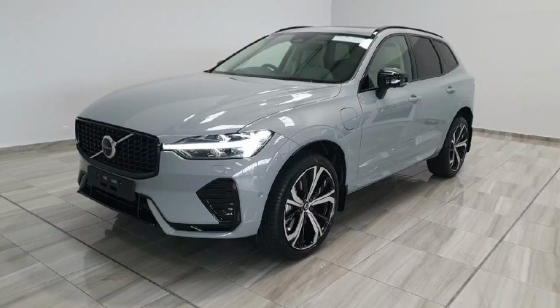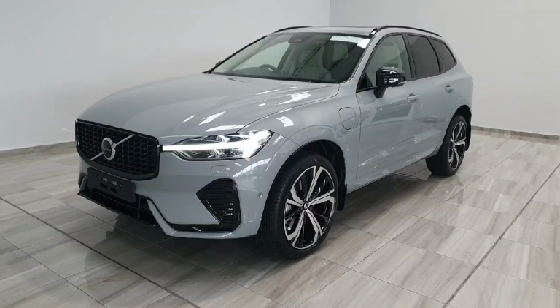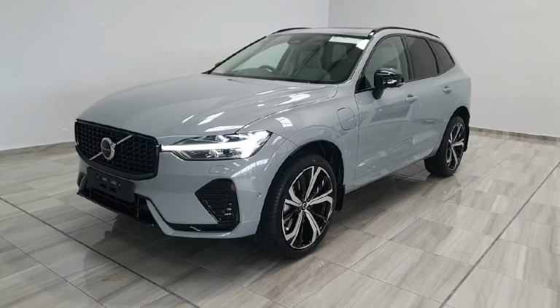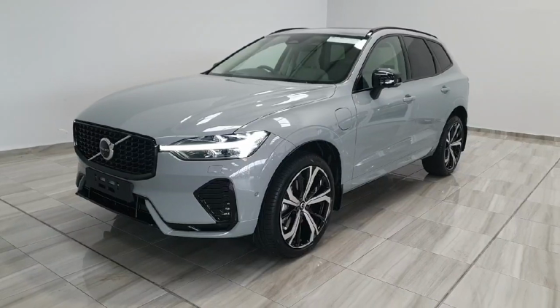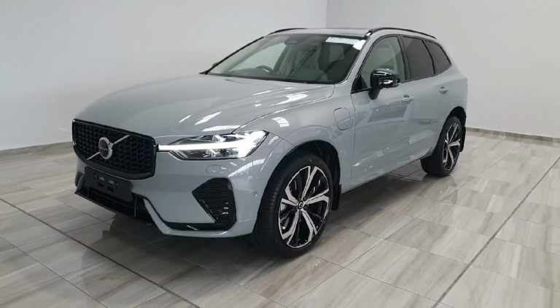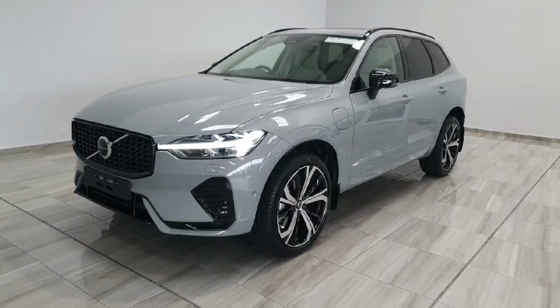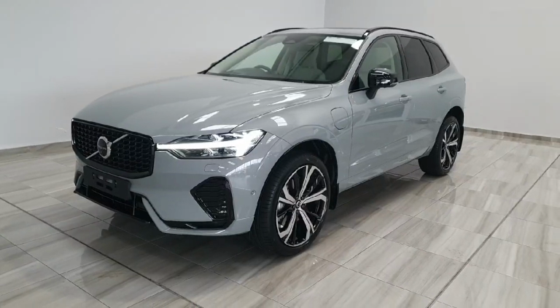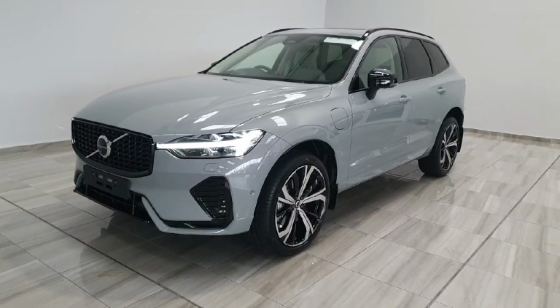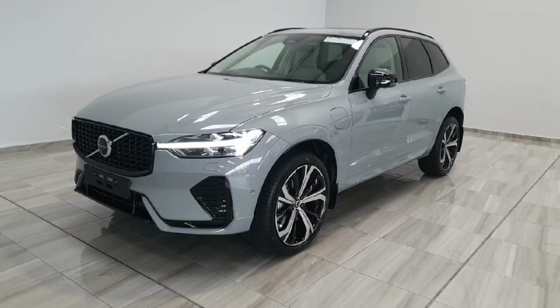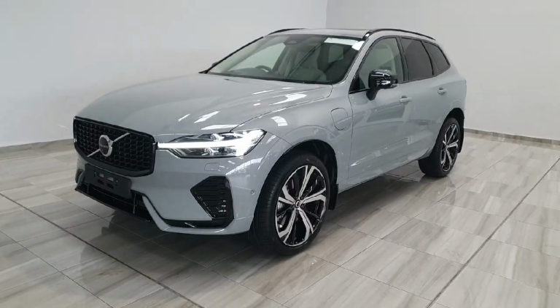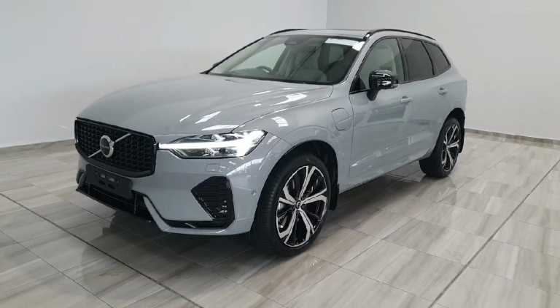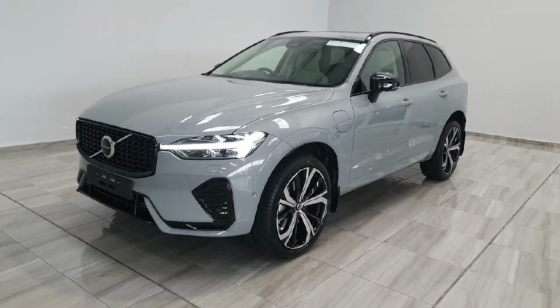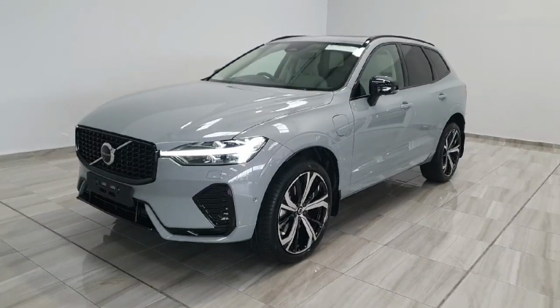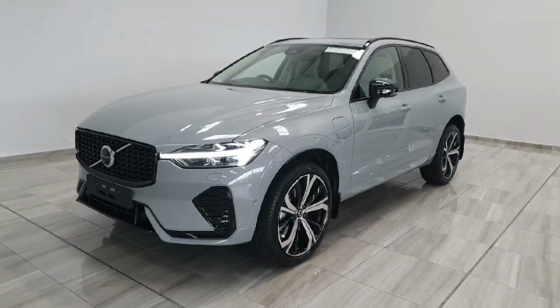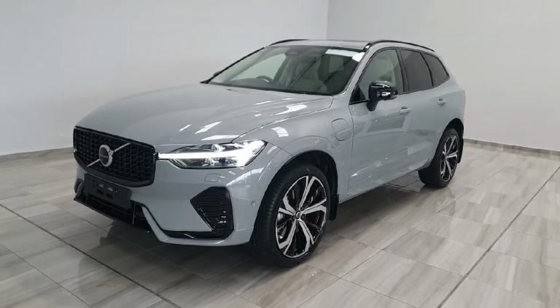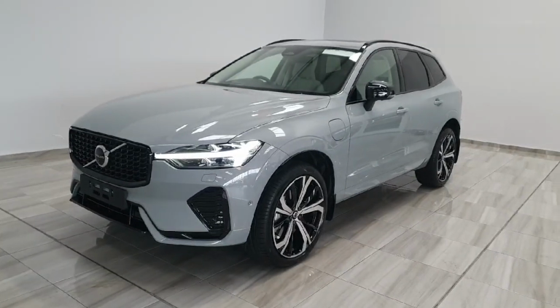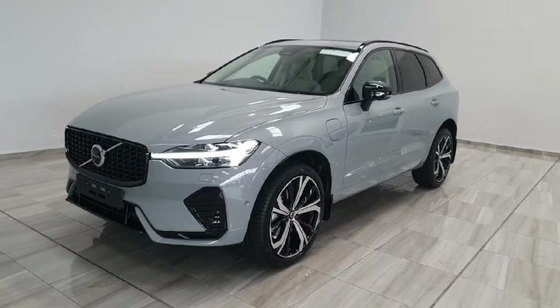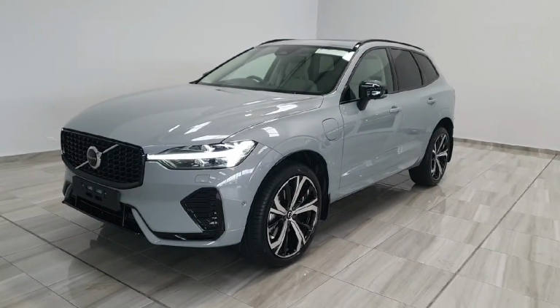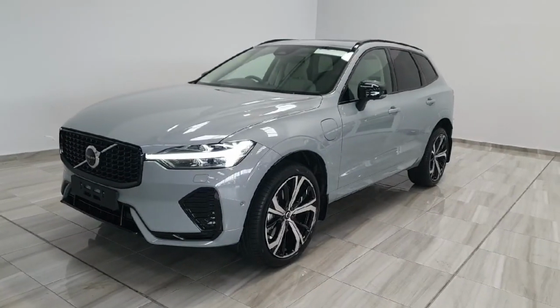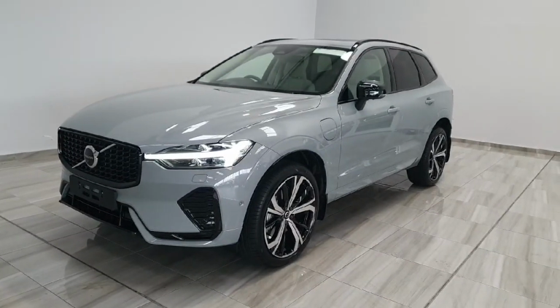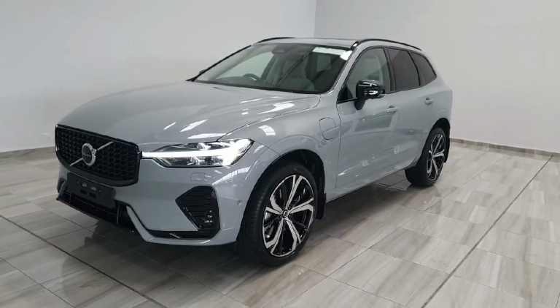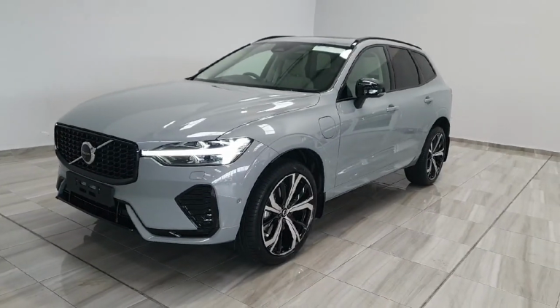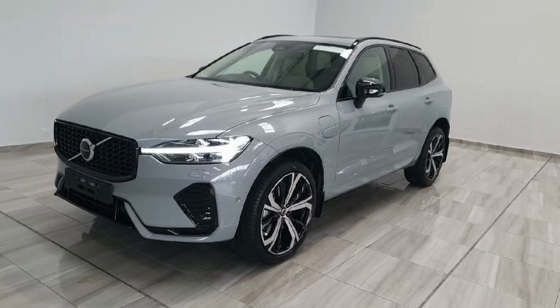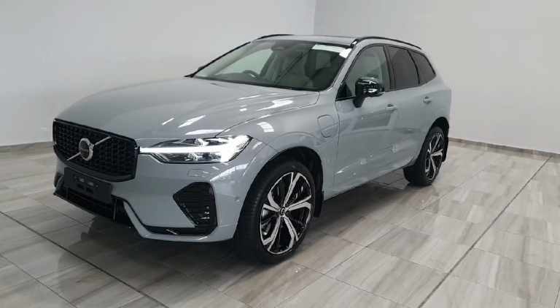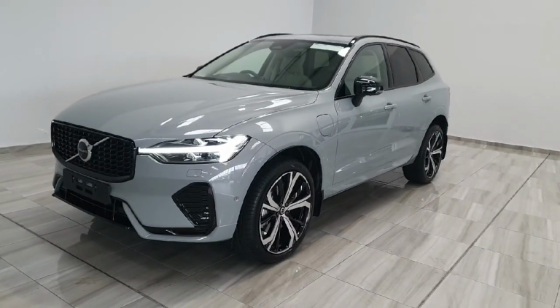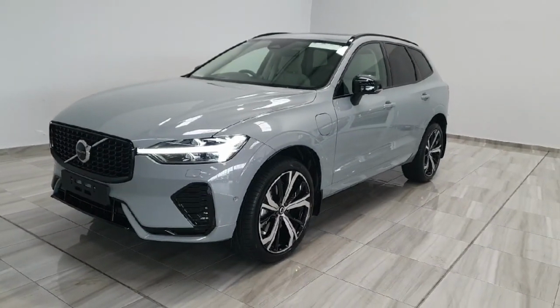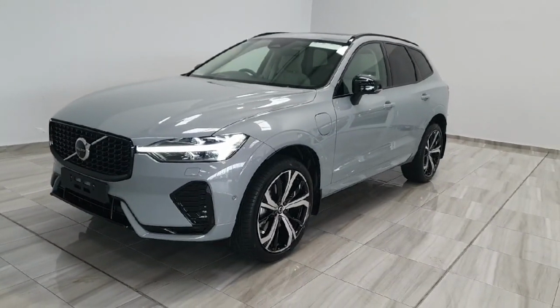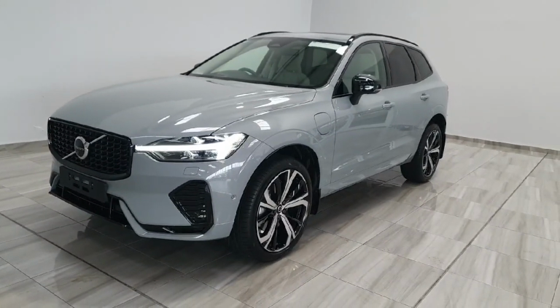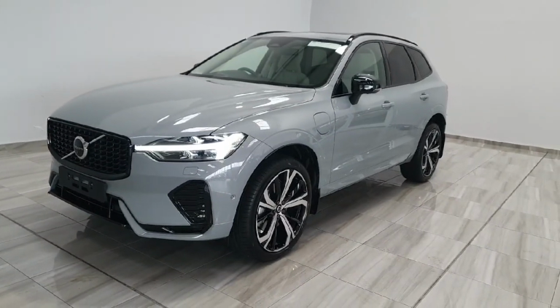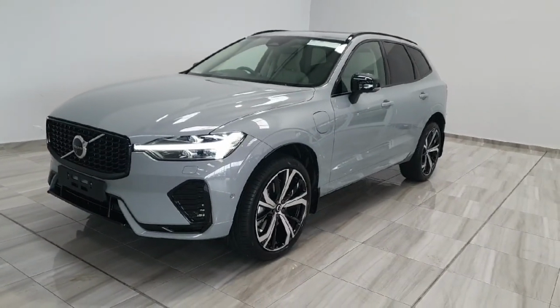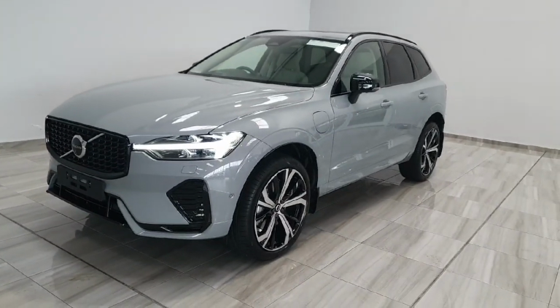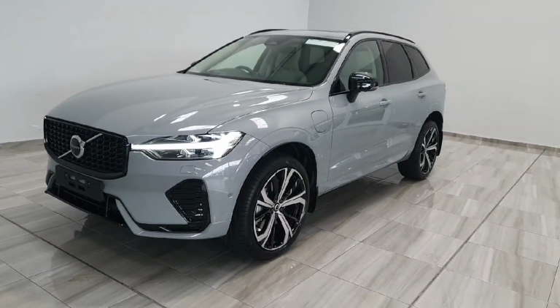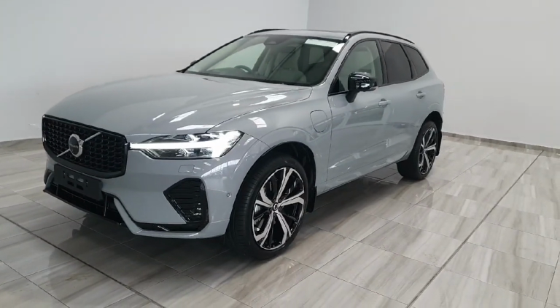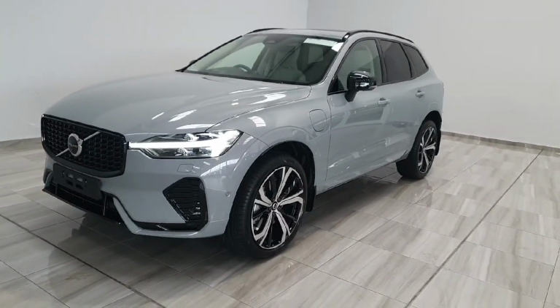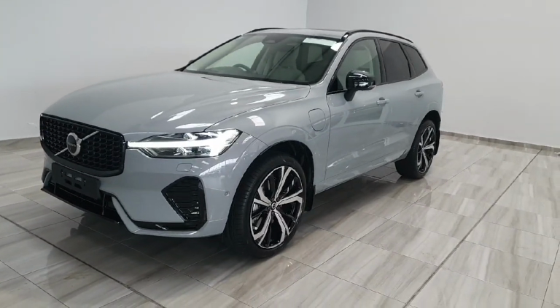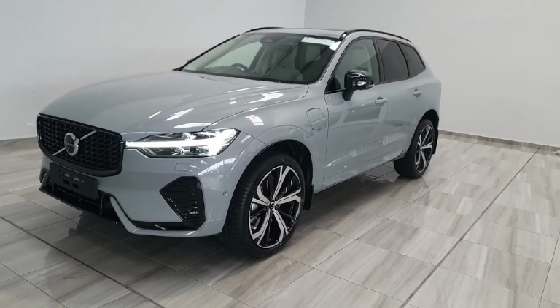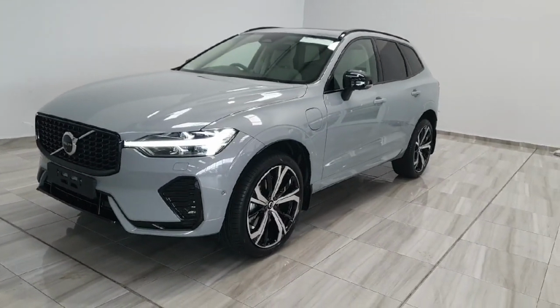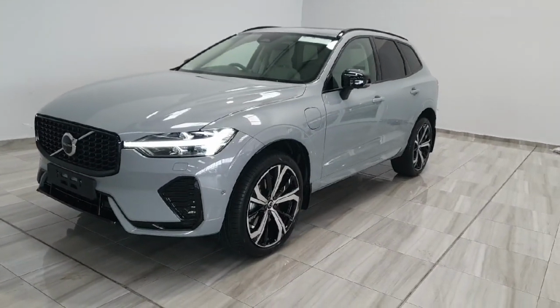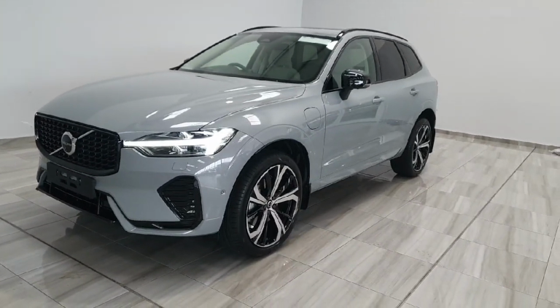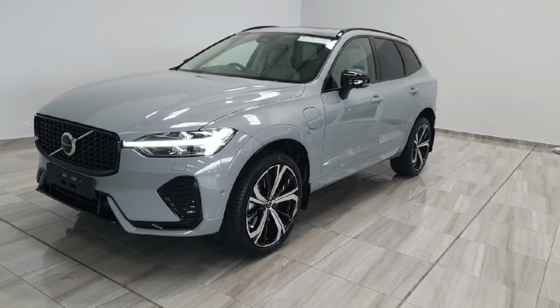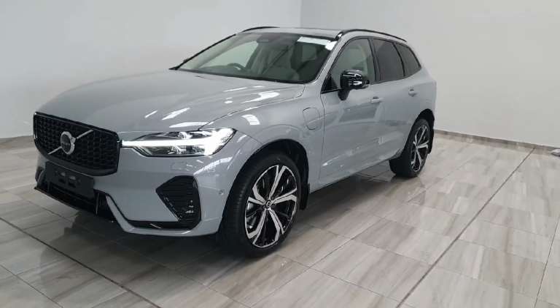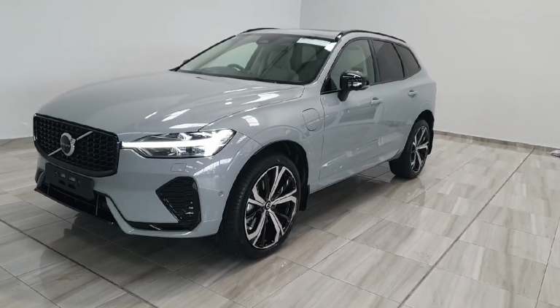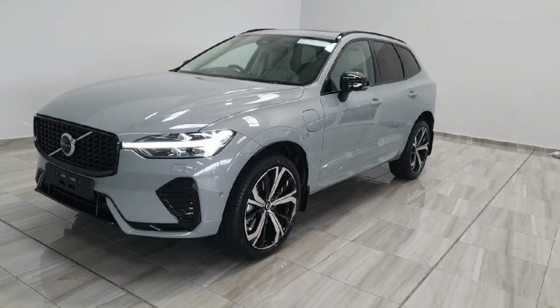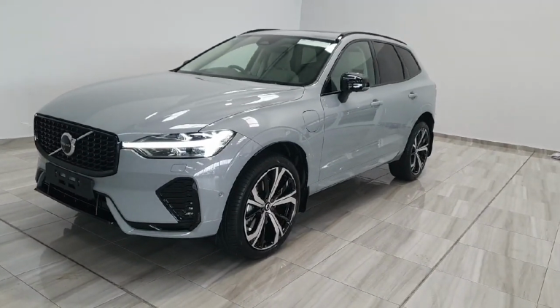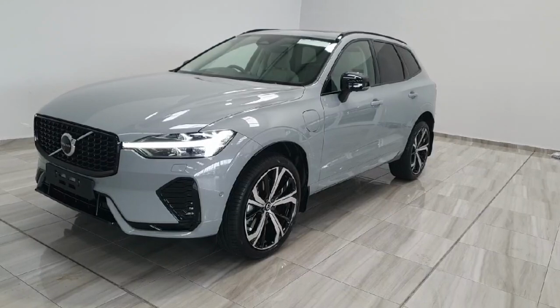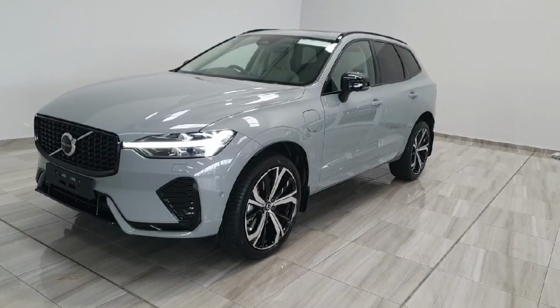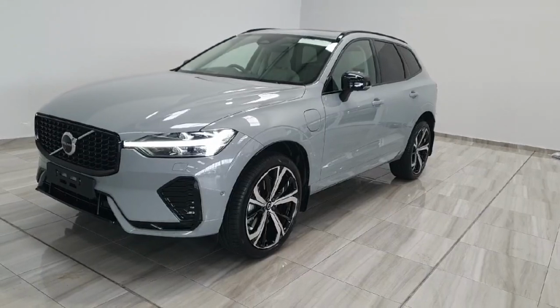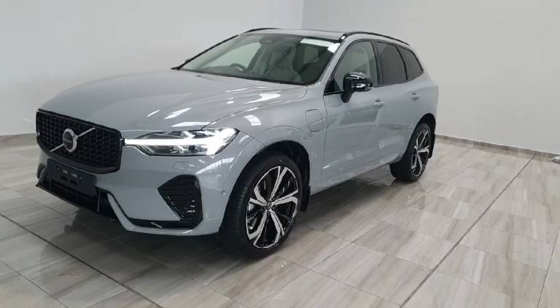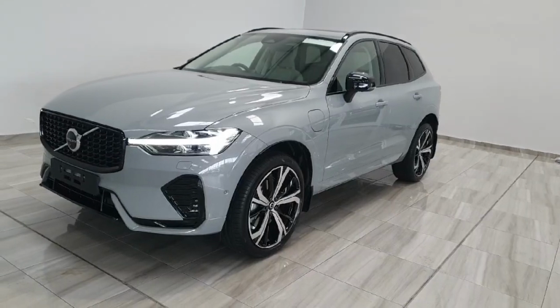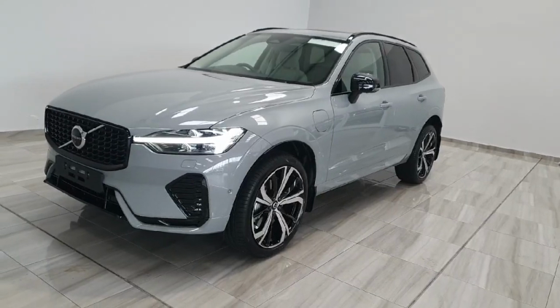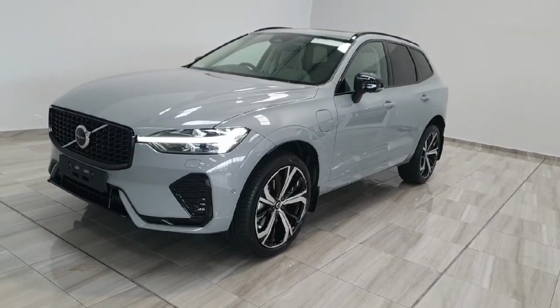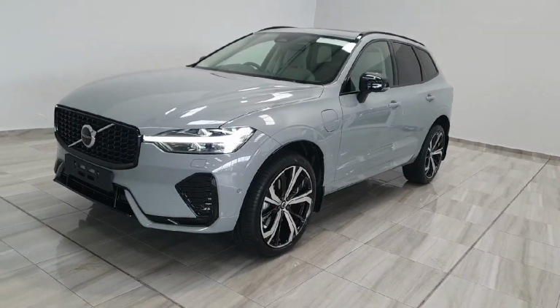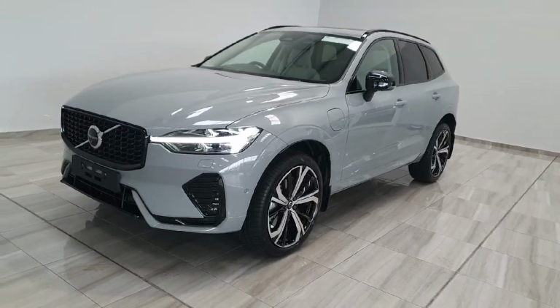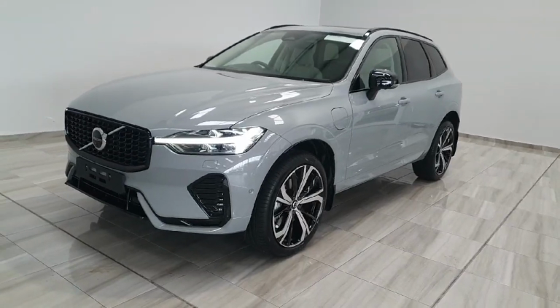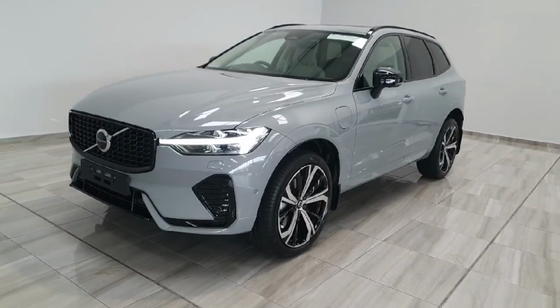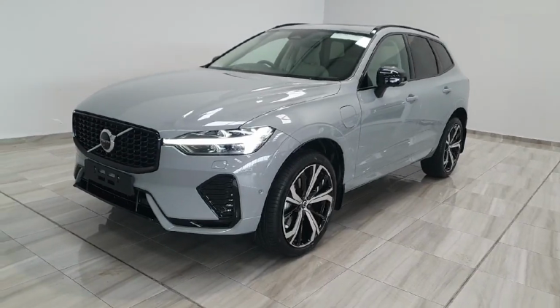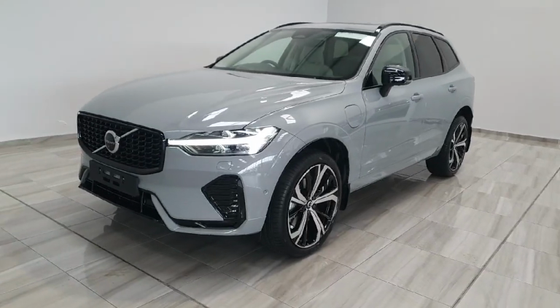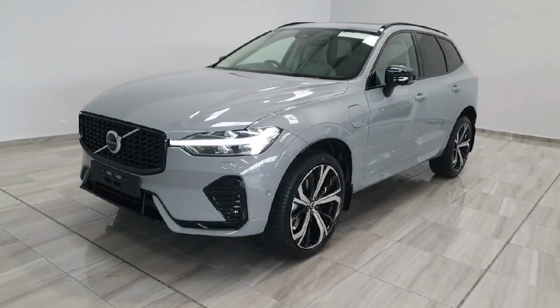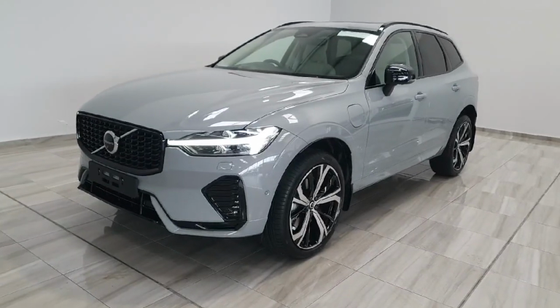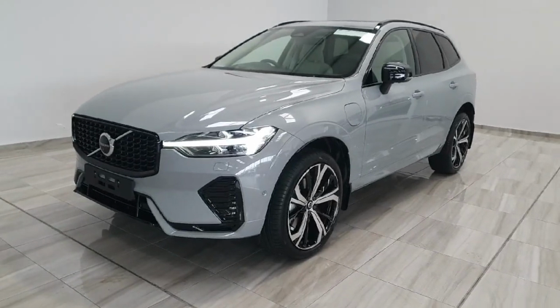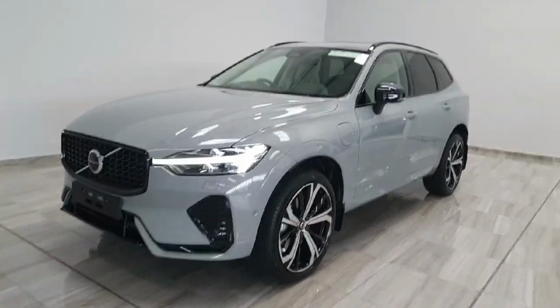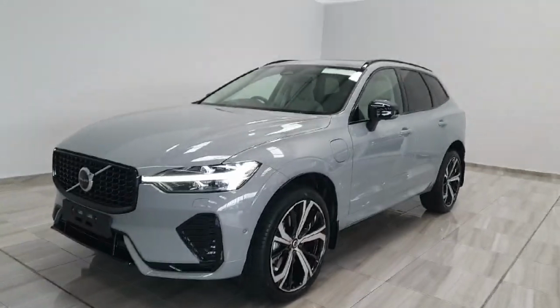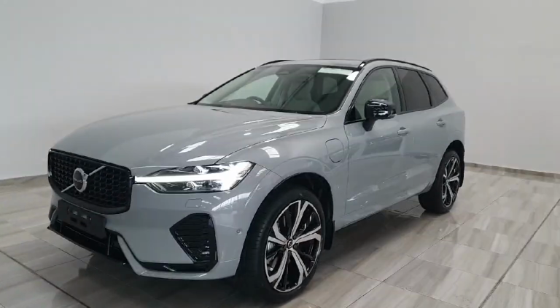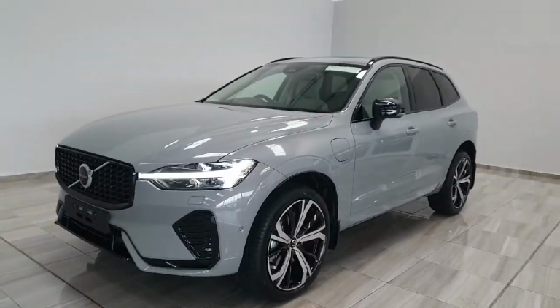Hello and welcome to Finland Motor Group. Today I'm just going to show you around this brand new XC60 Ultimate Dark that we currently have available for July delivery.